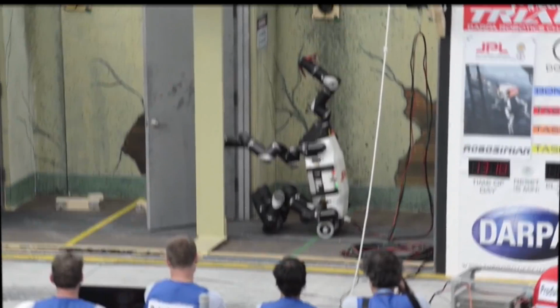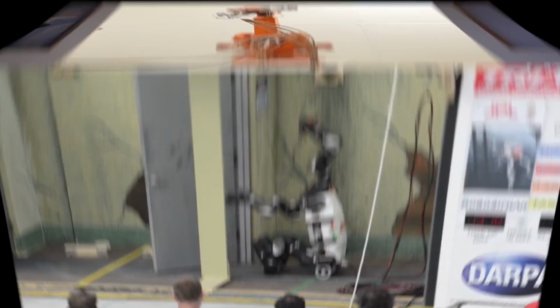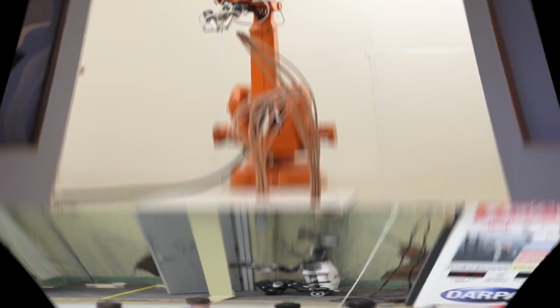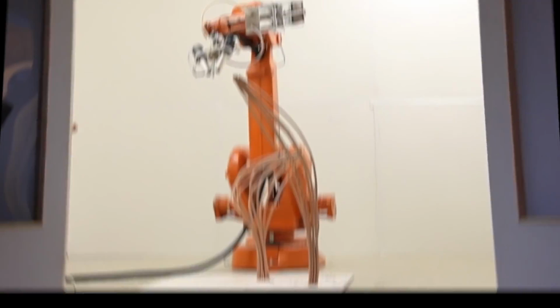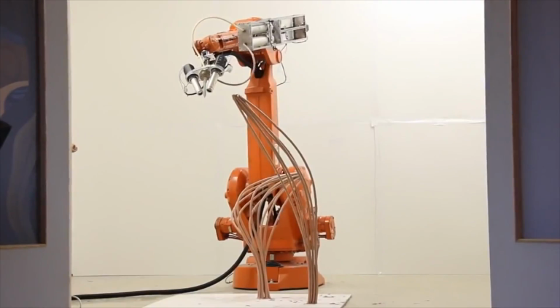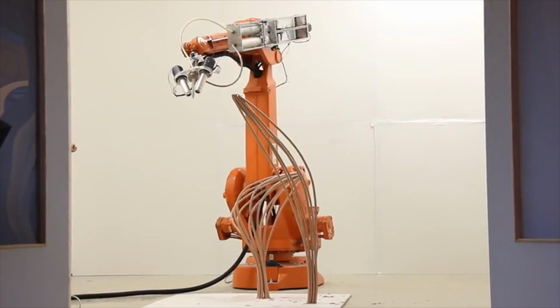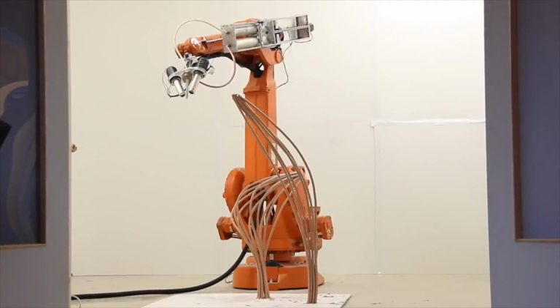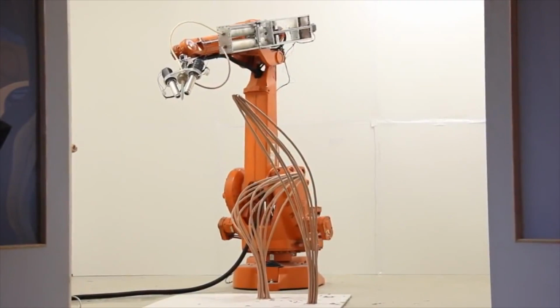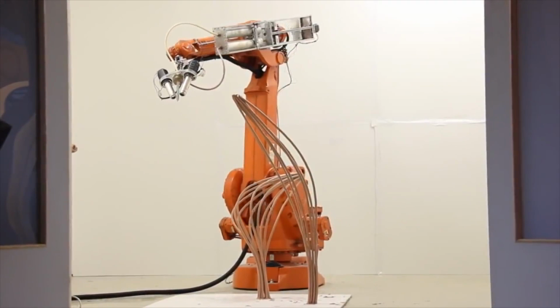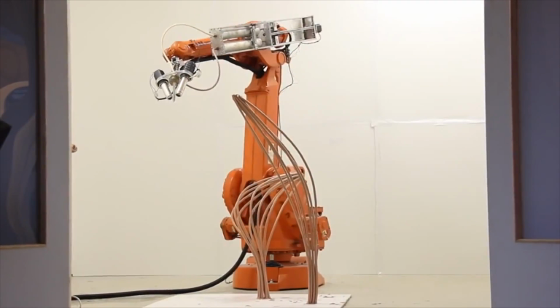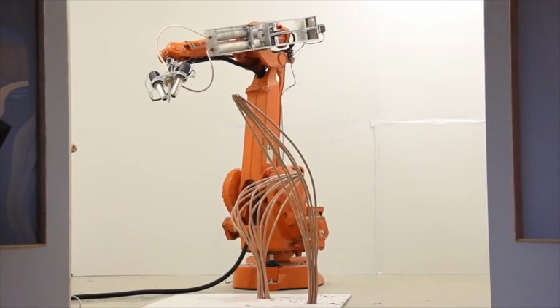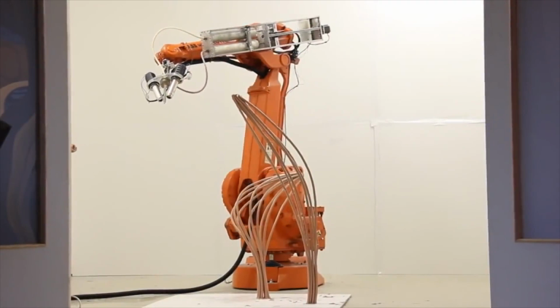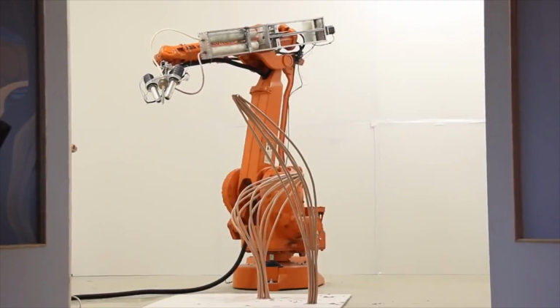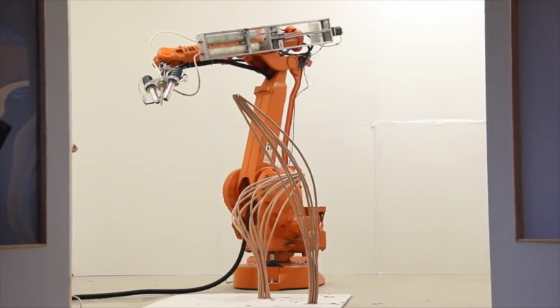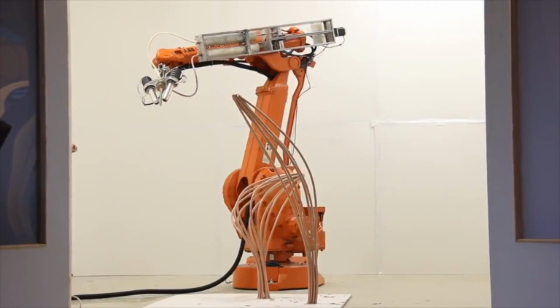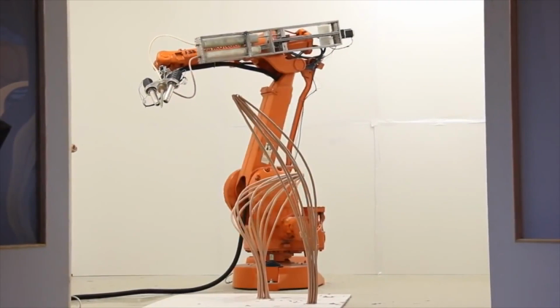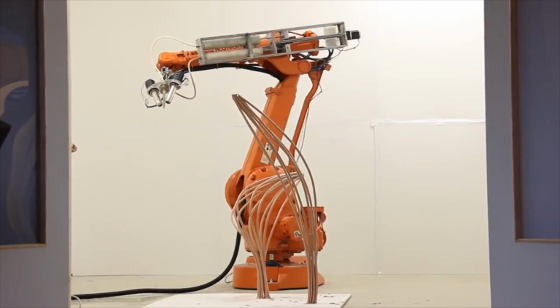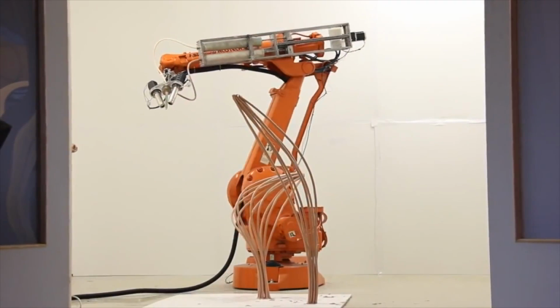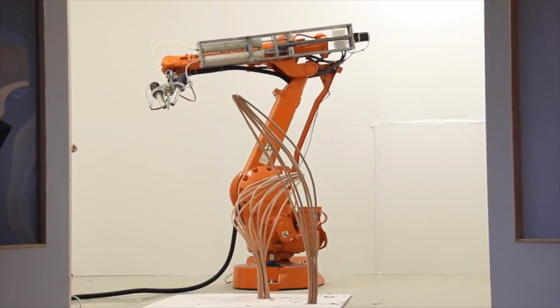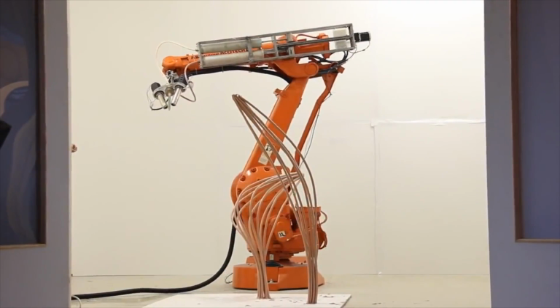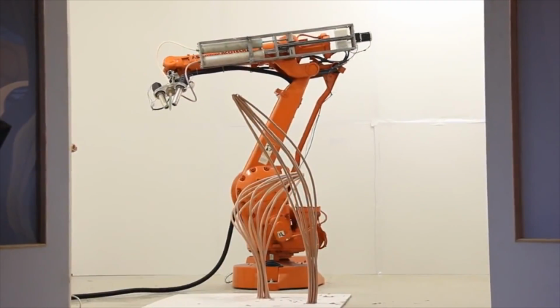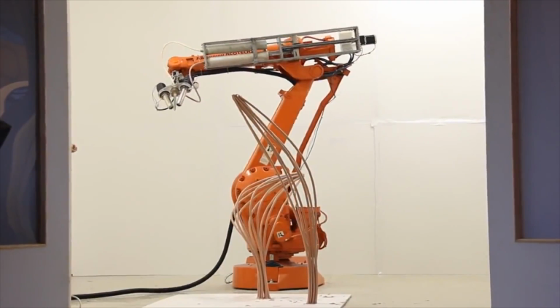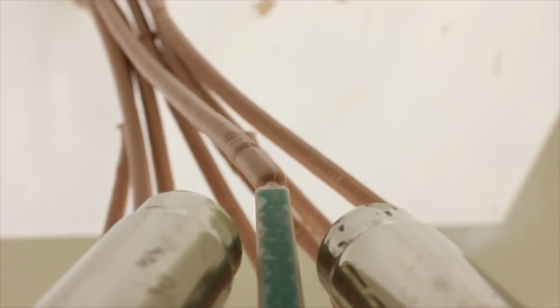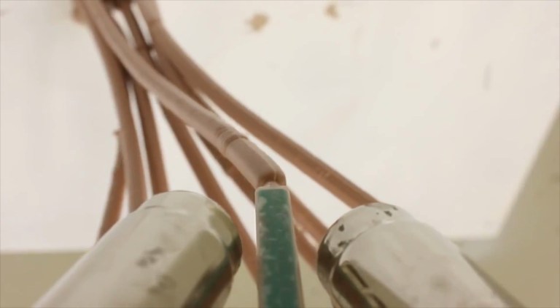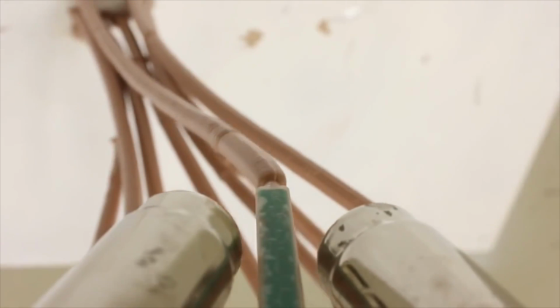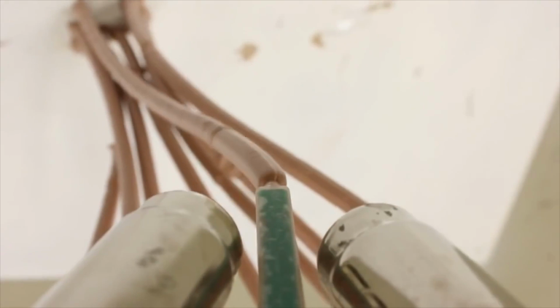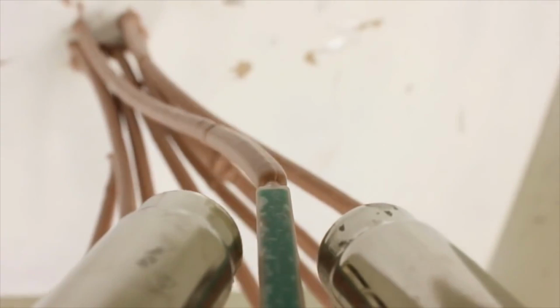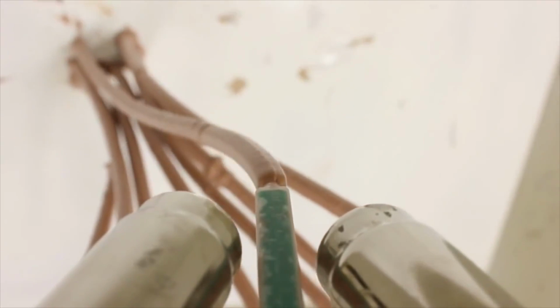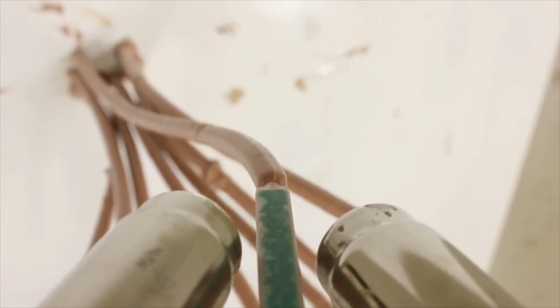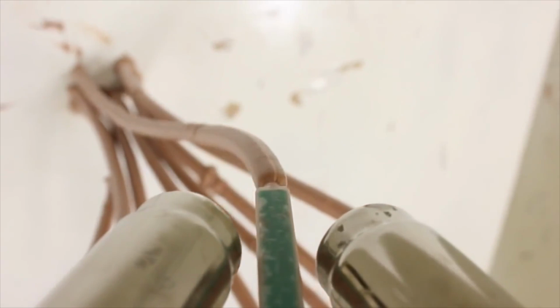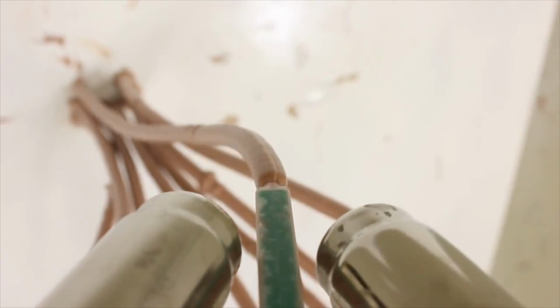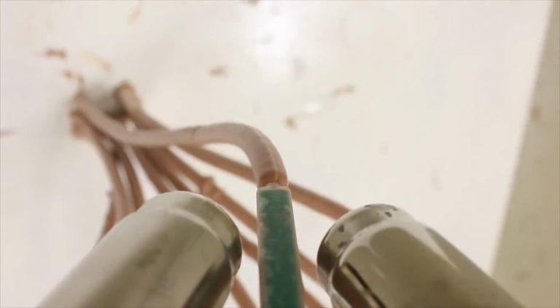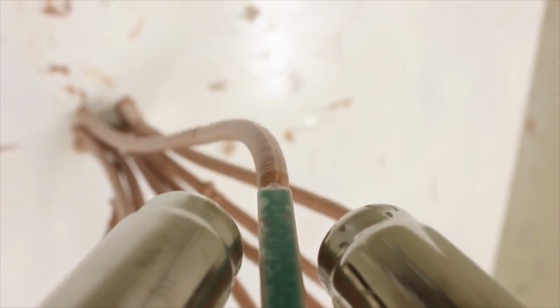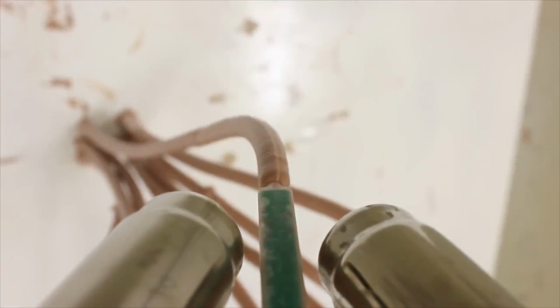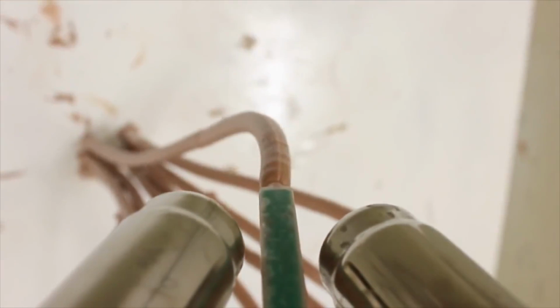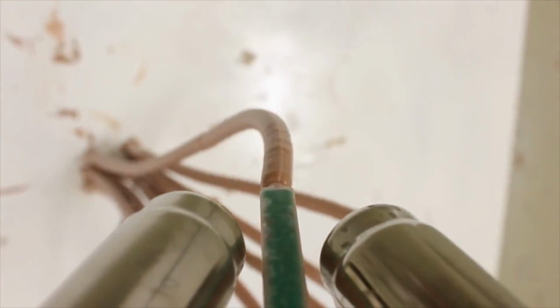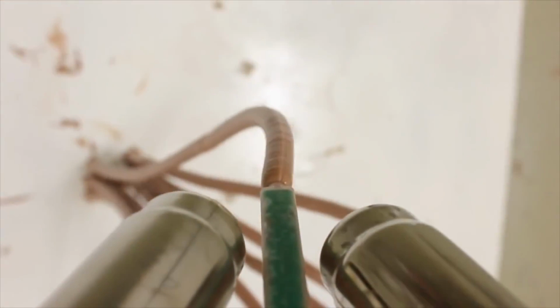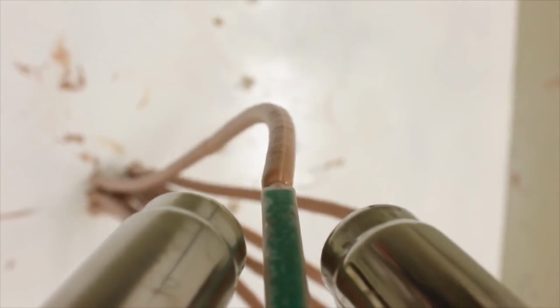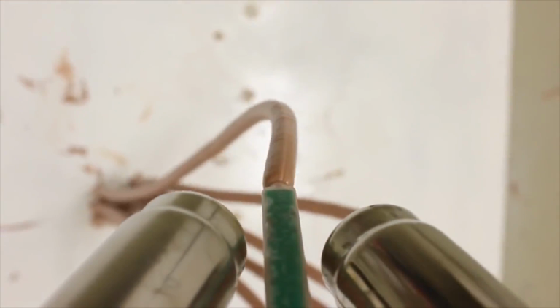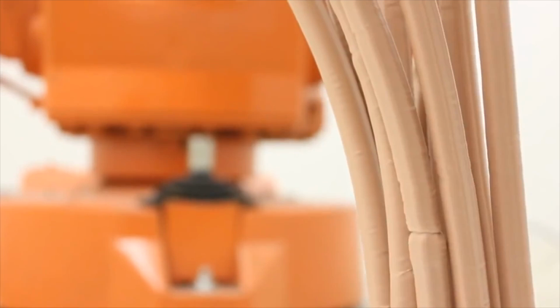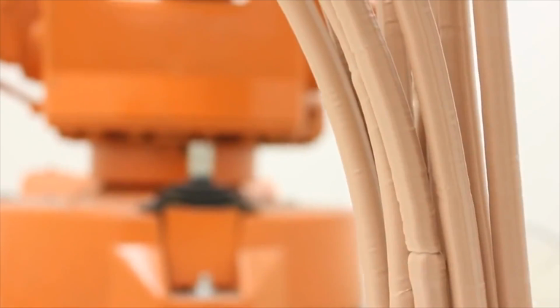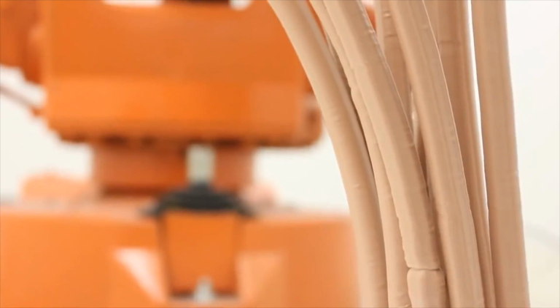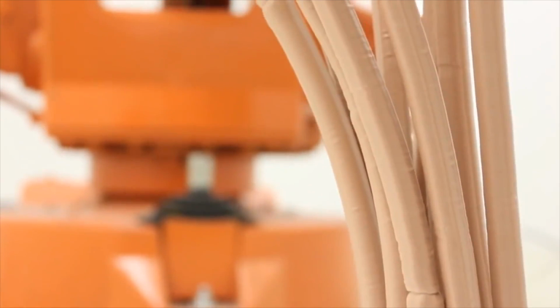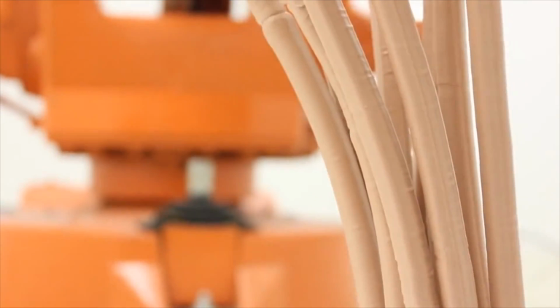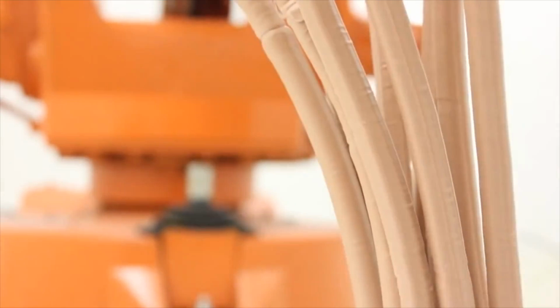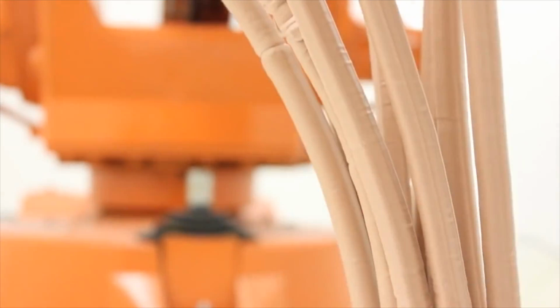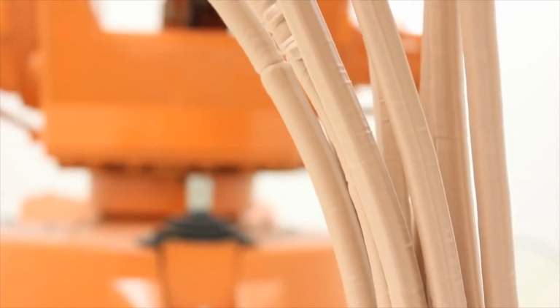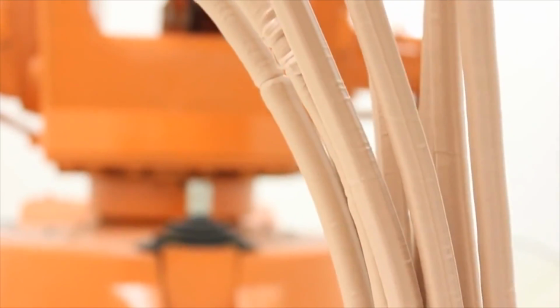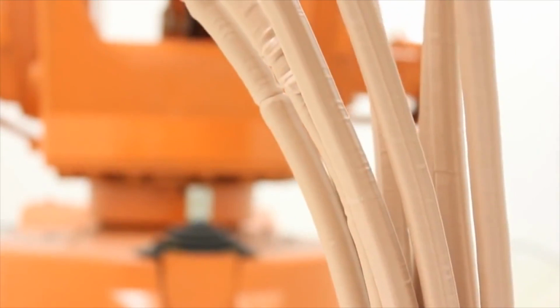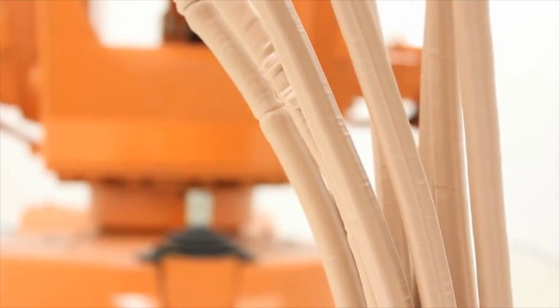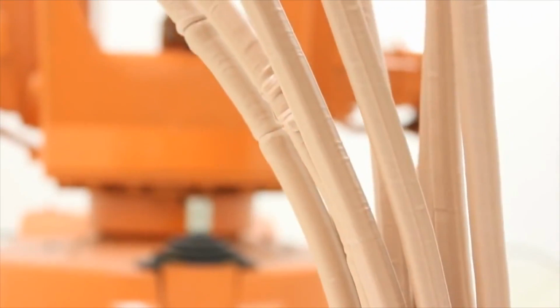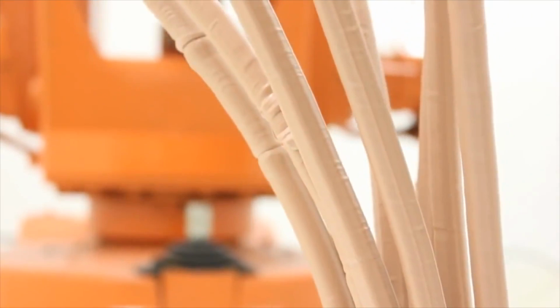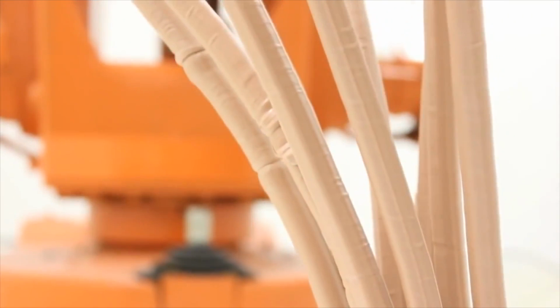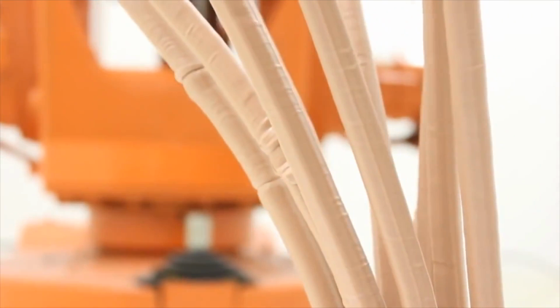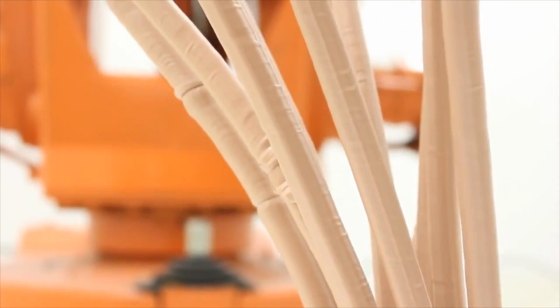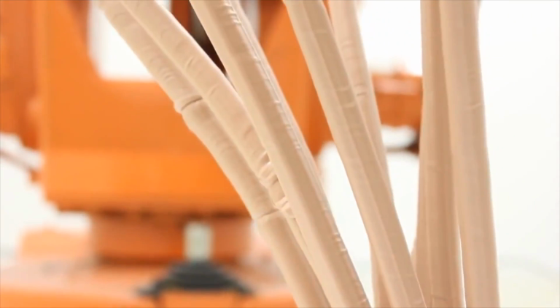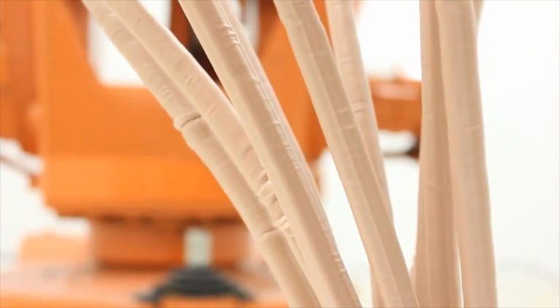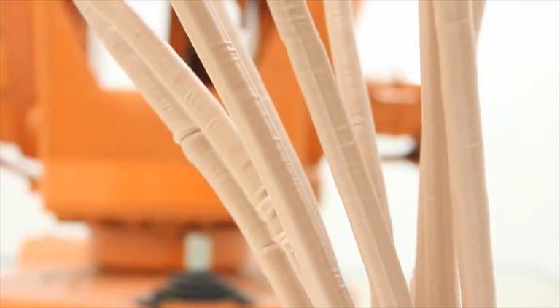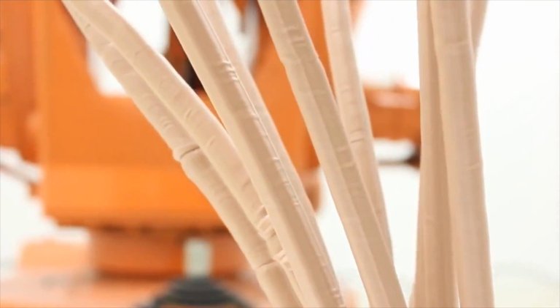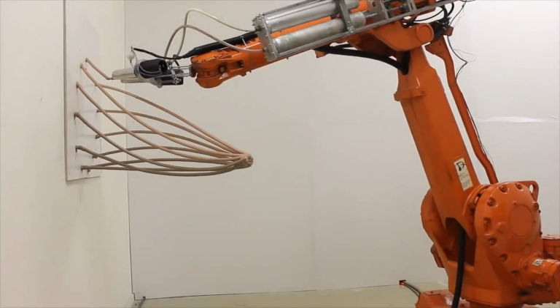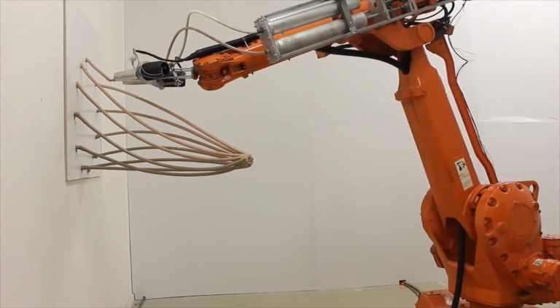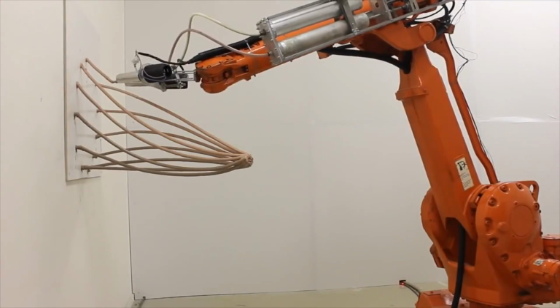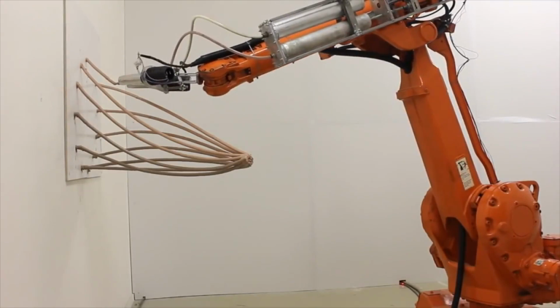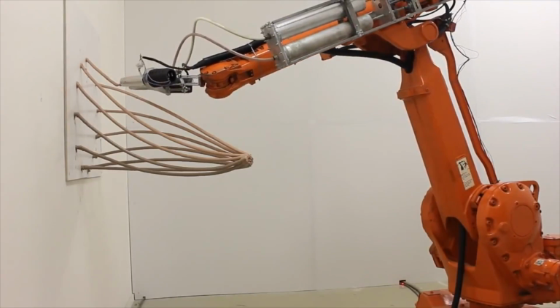This robot, on the other hand, uses its limbs to 3D print structures that can extrude from any surface at any angle.